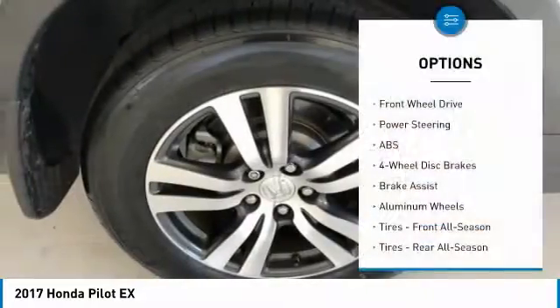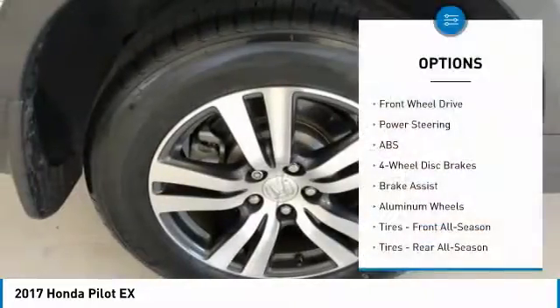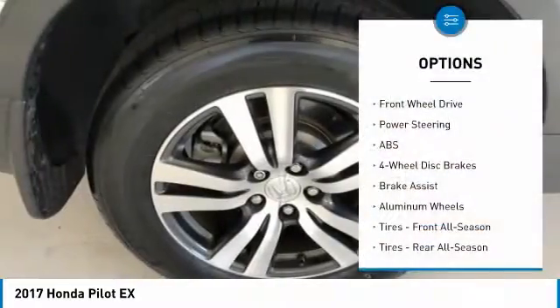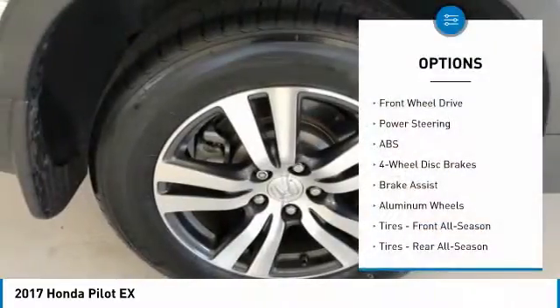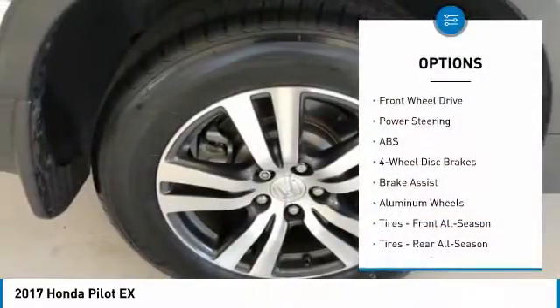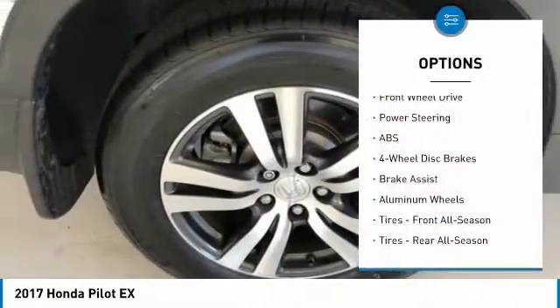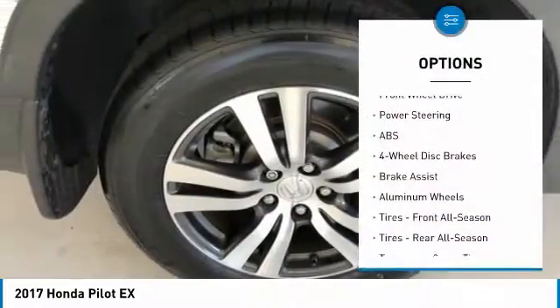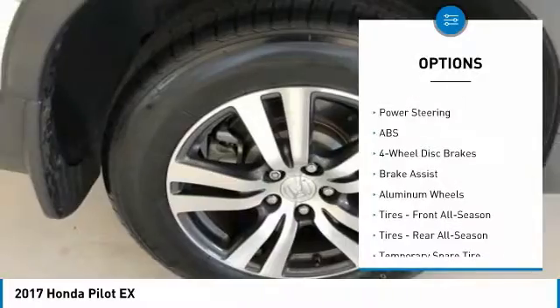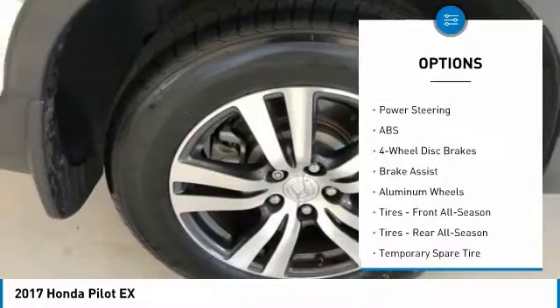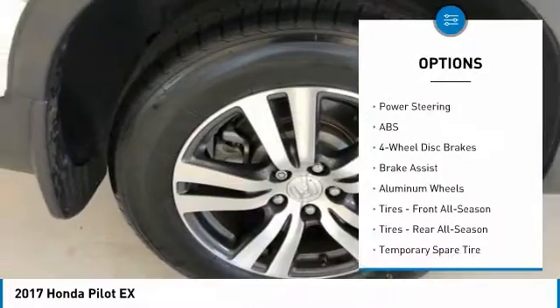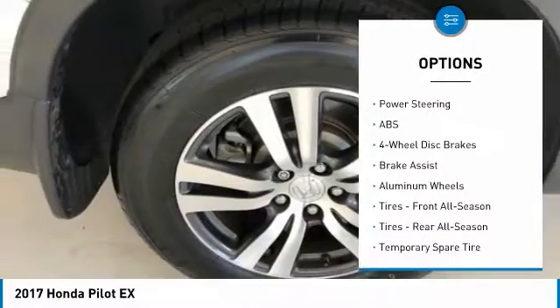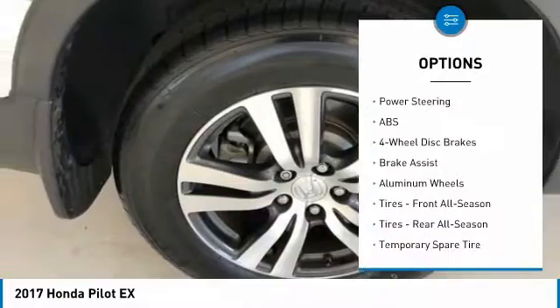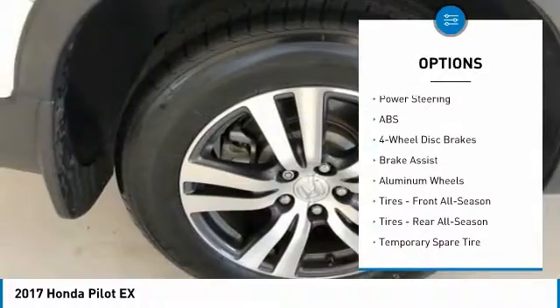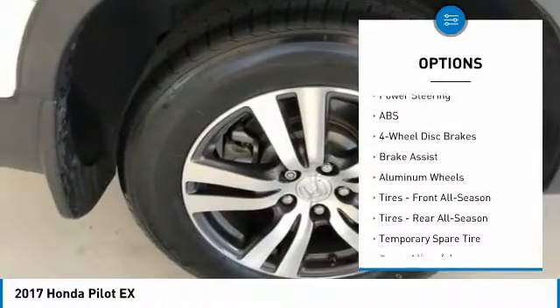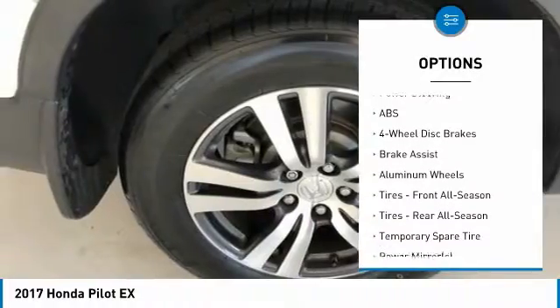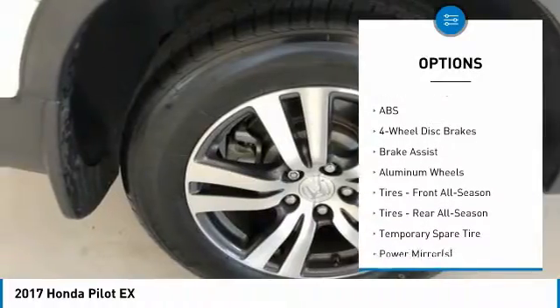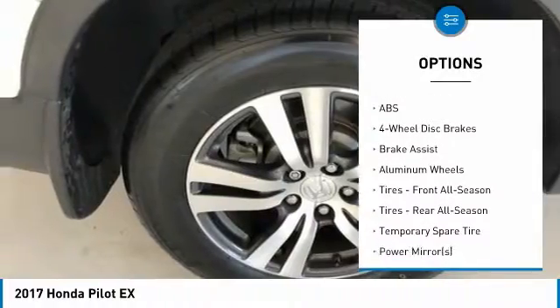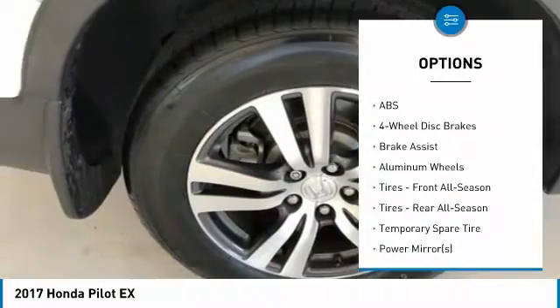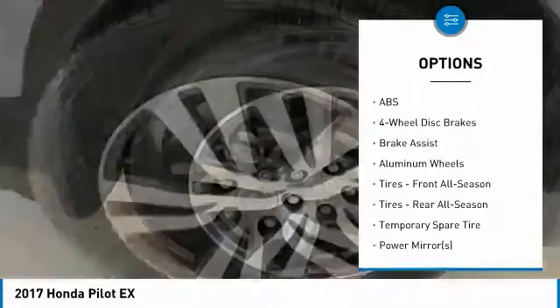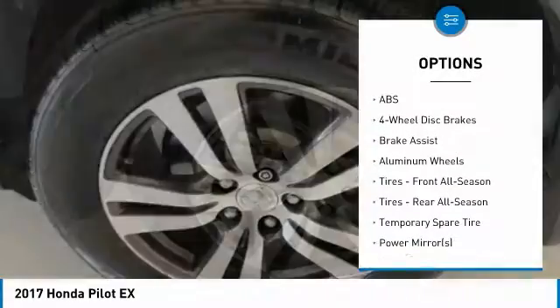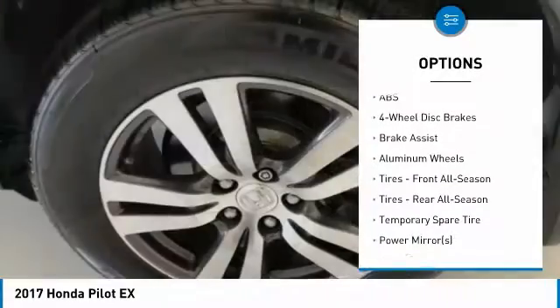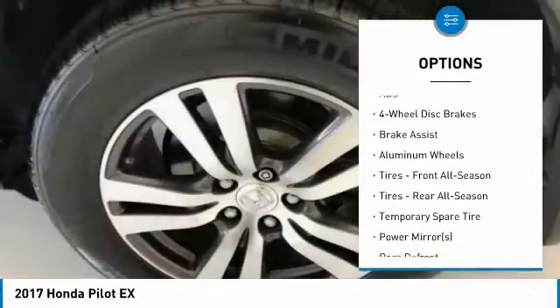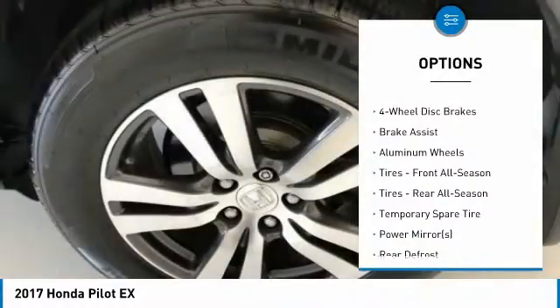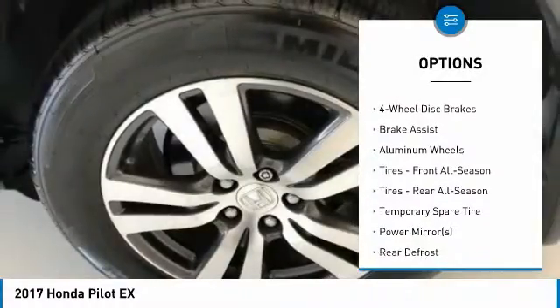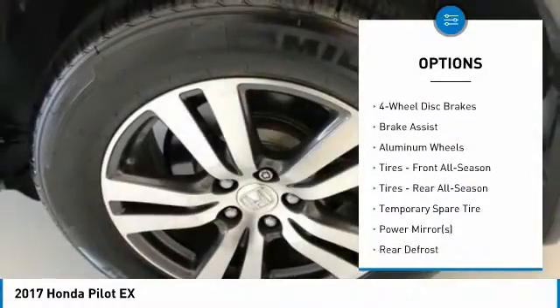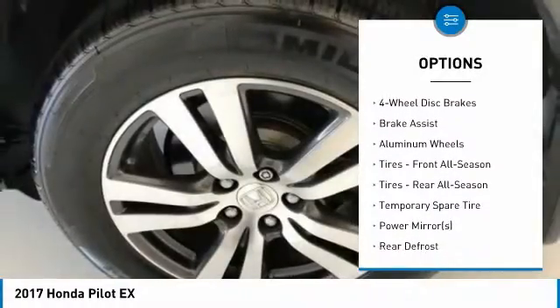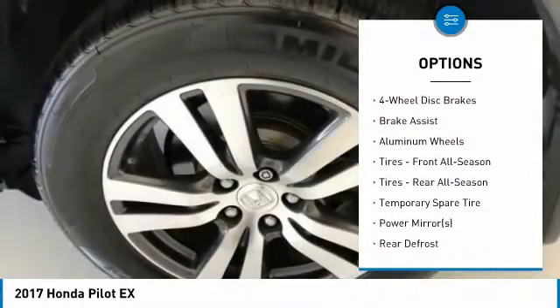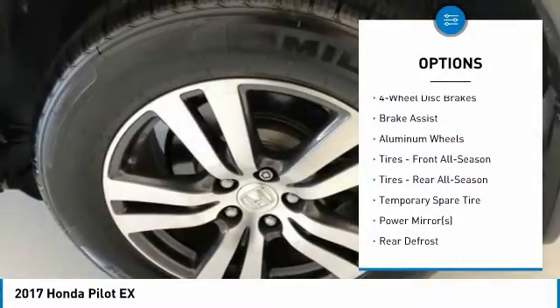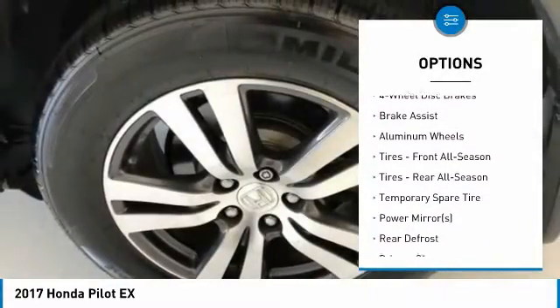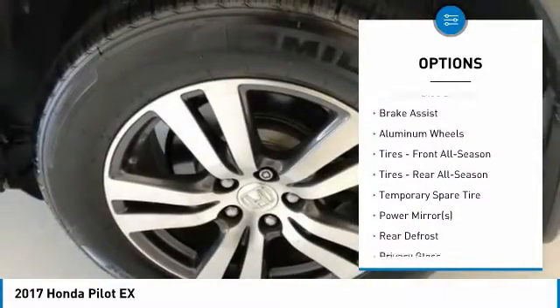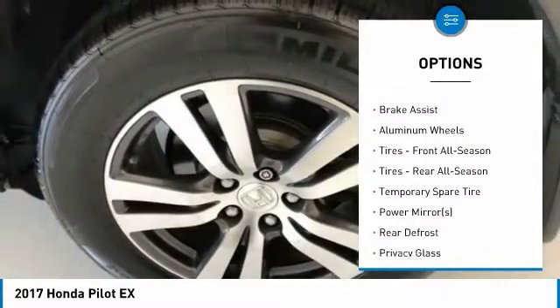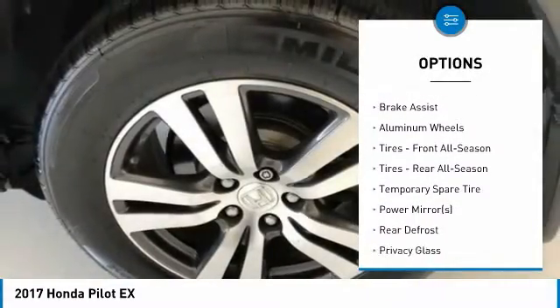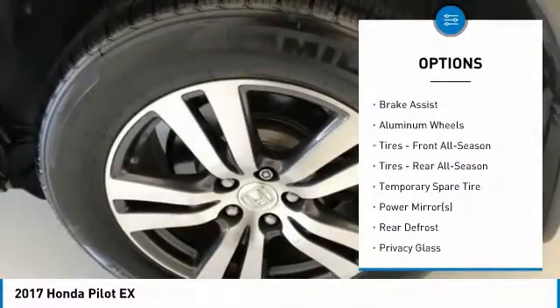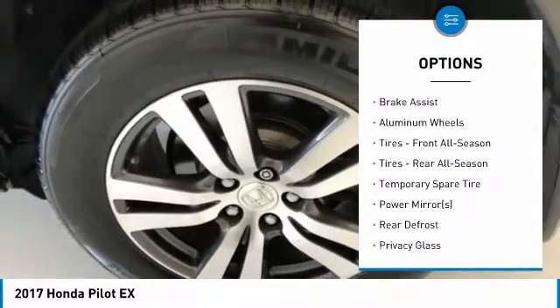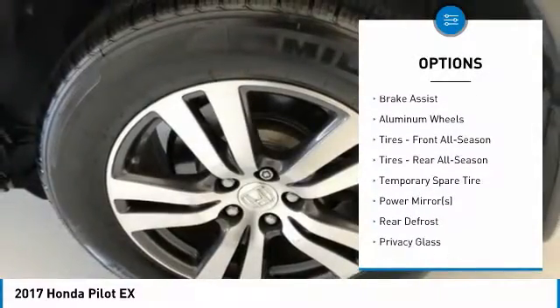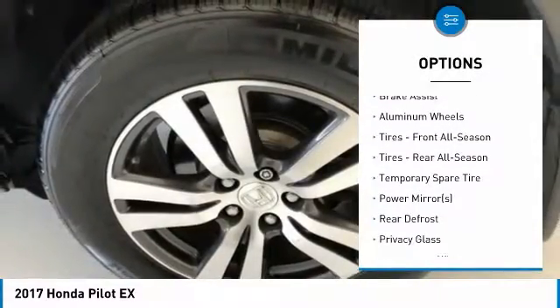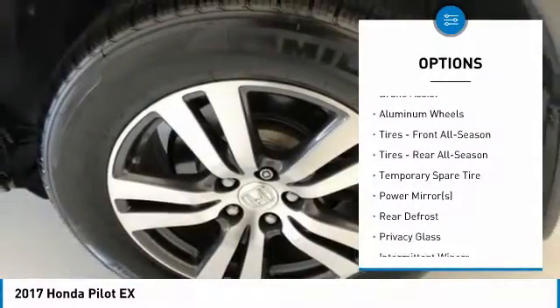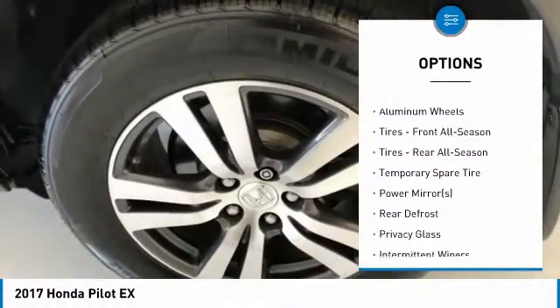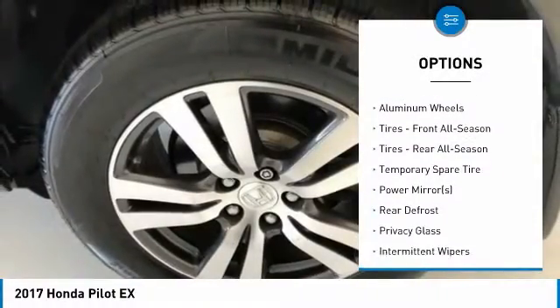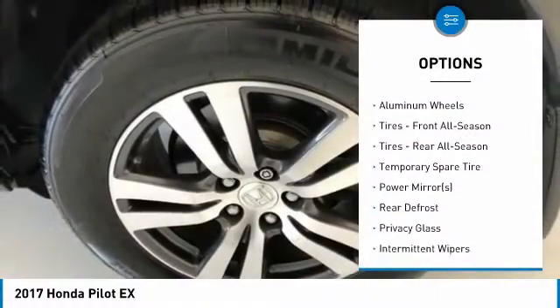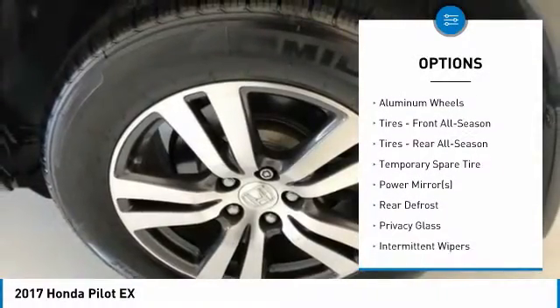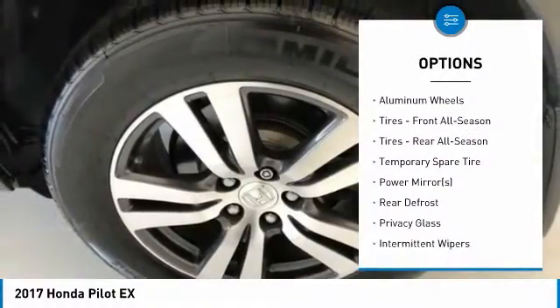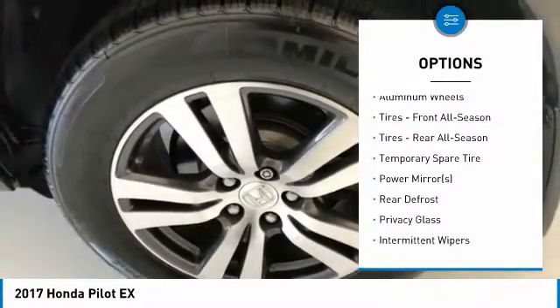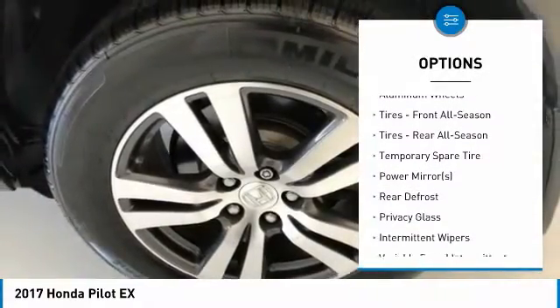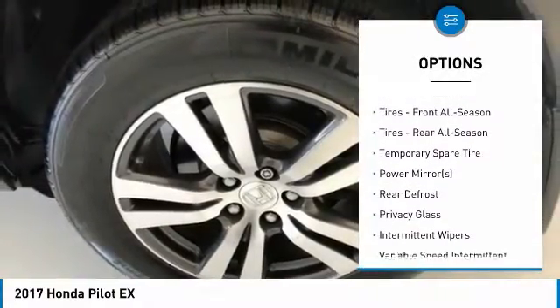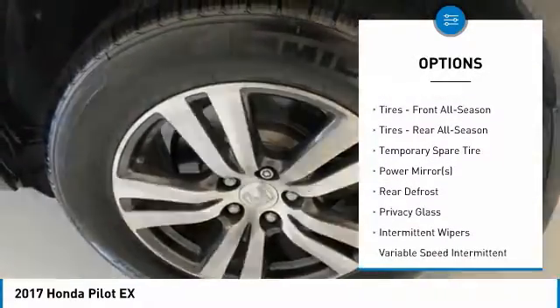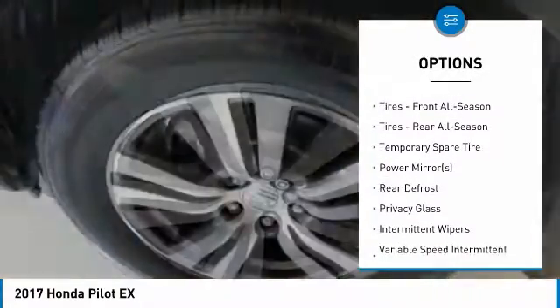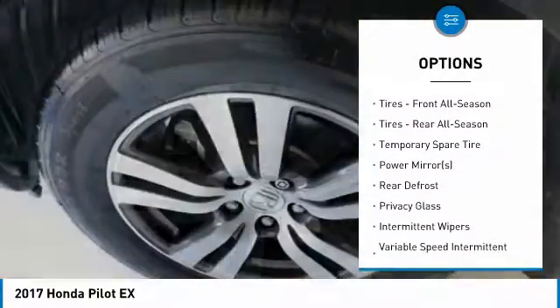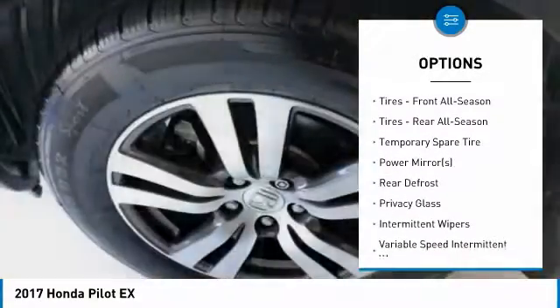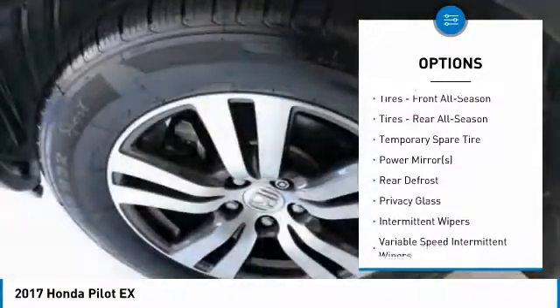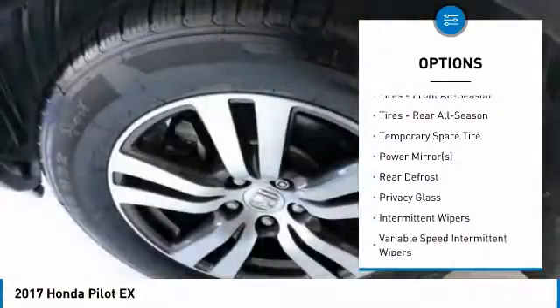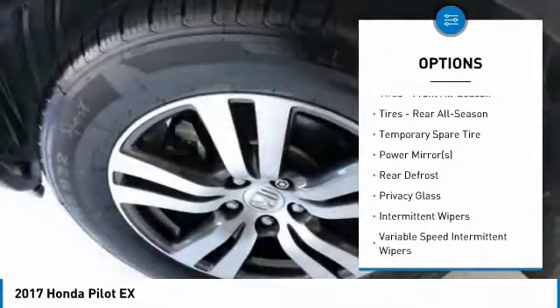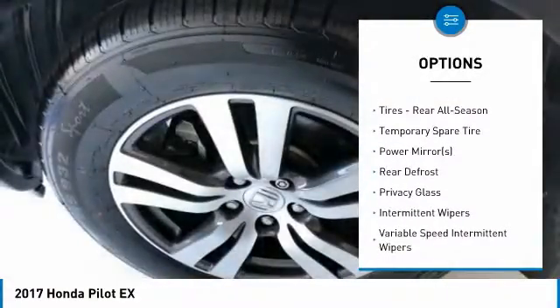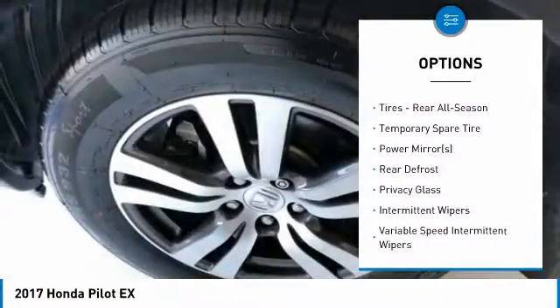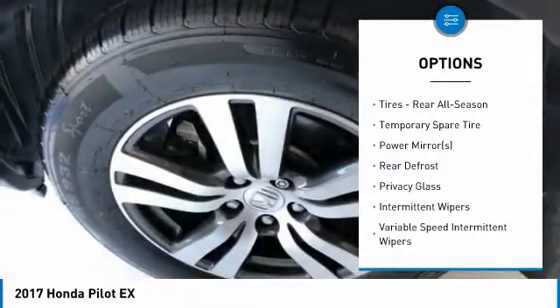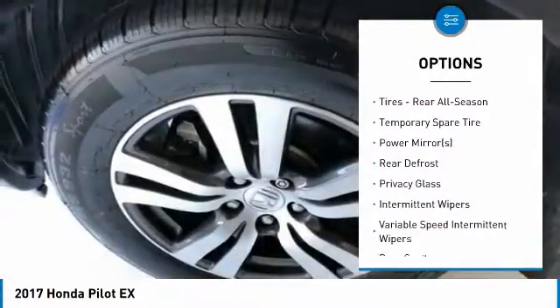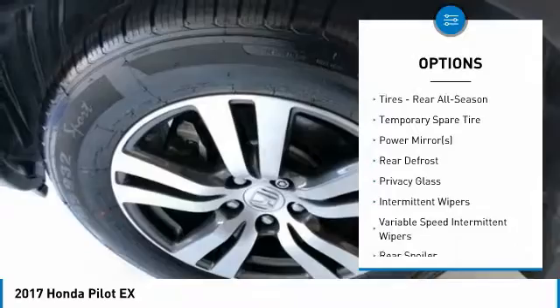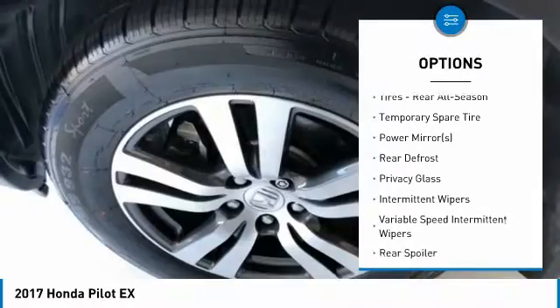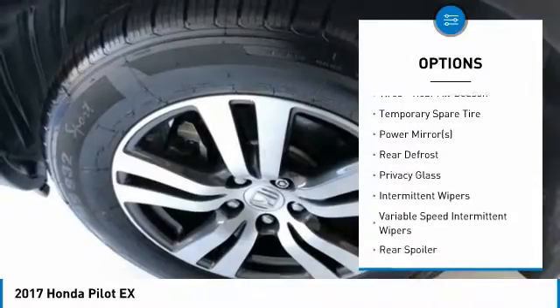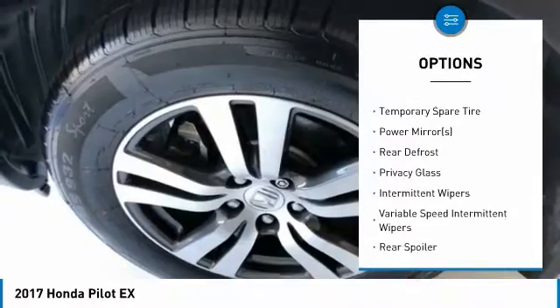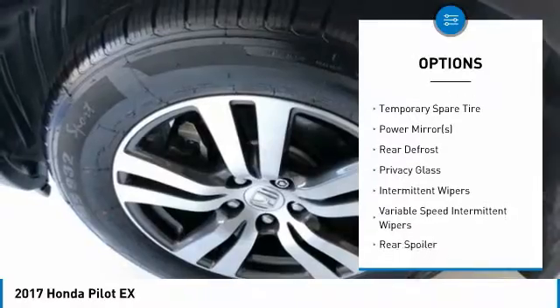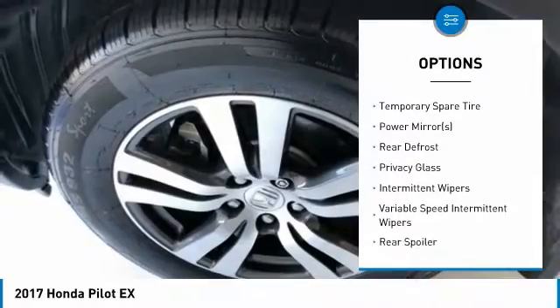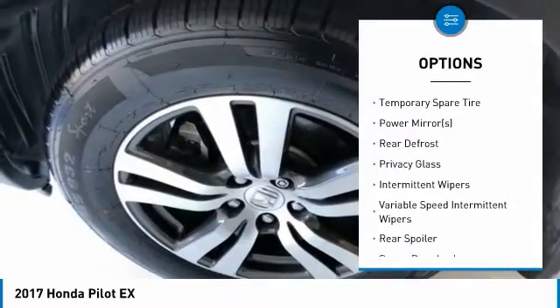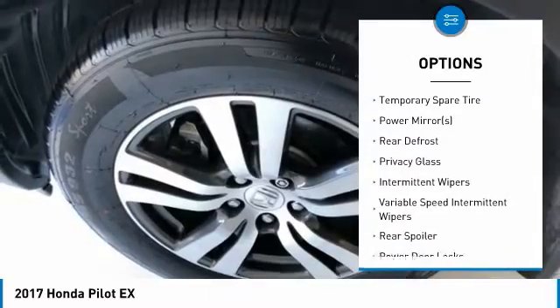Anti-lock braking system. Keyless entry. Steering wheel audio controls. Remote engine start. Bluetooth.